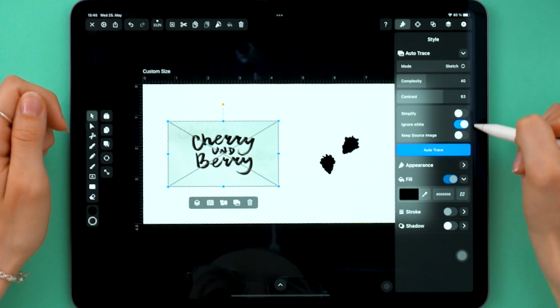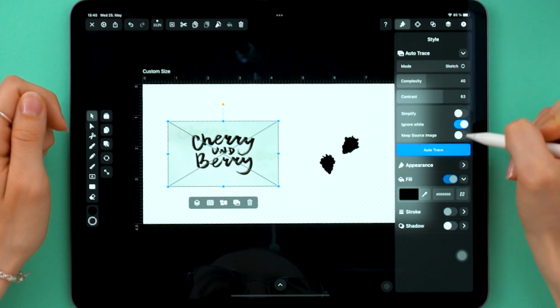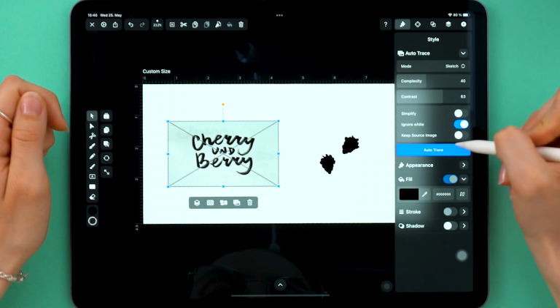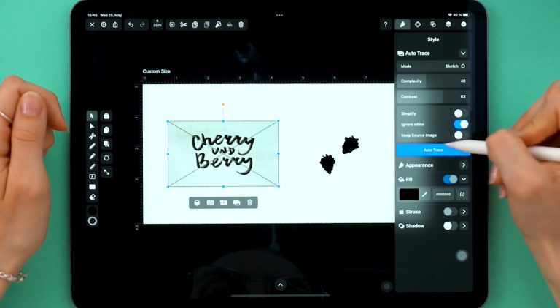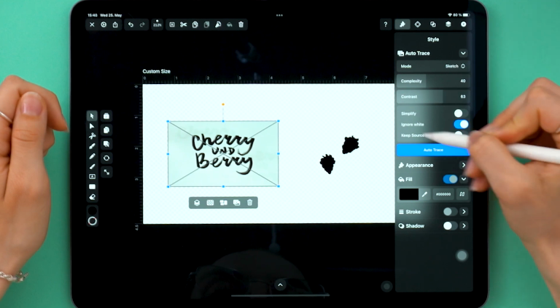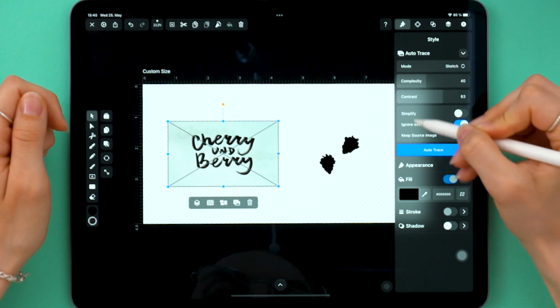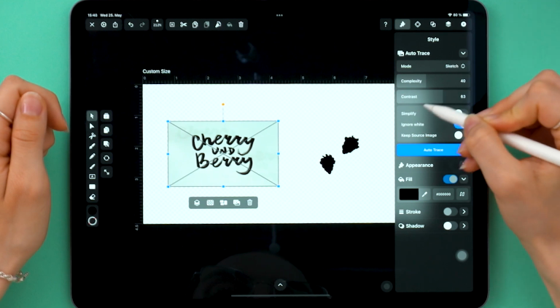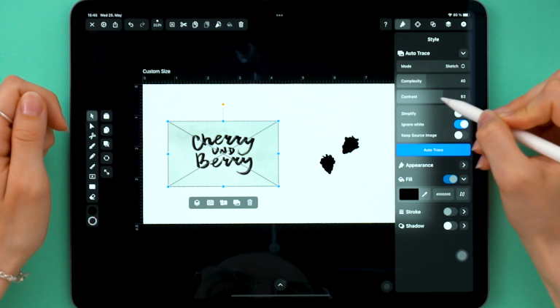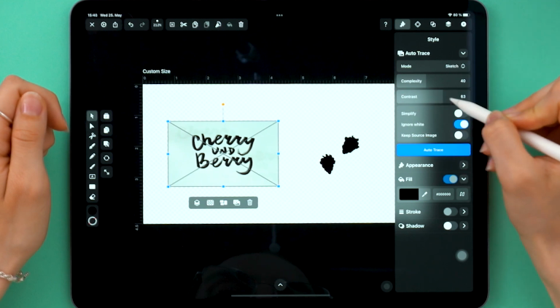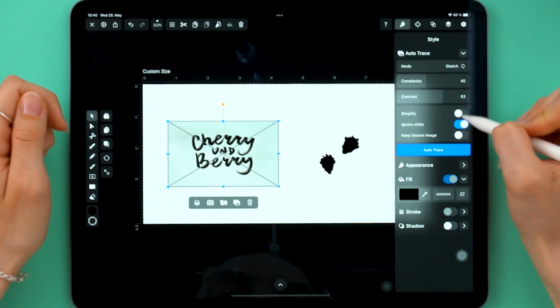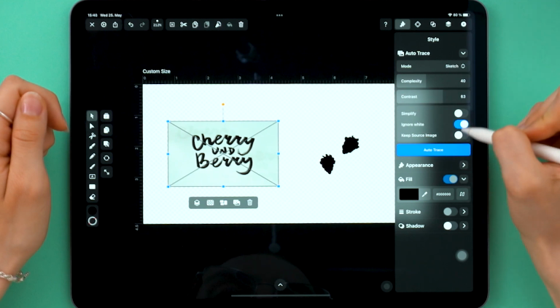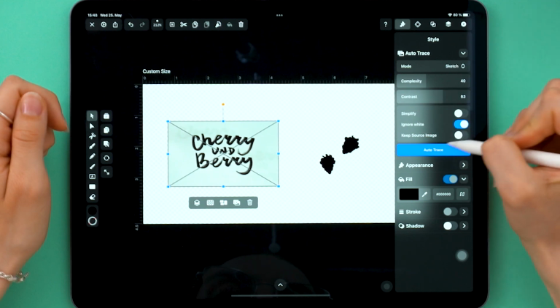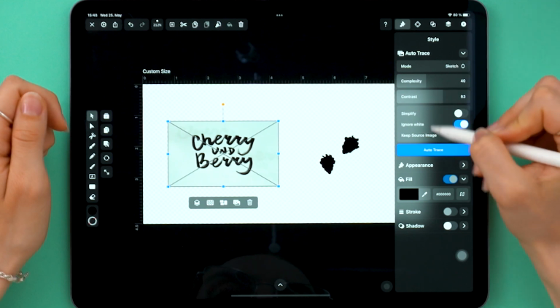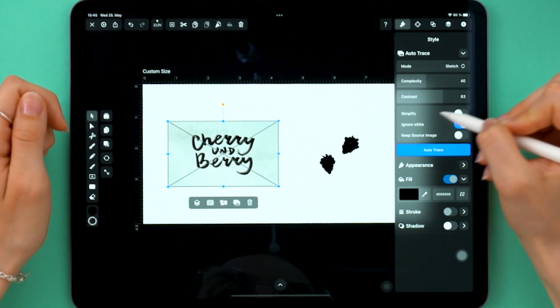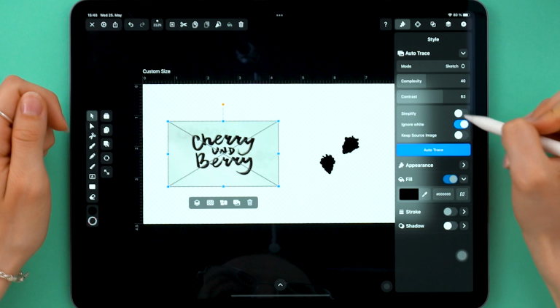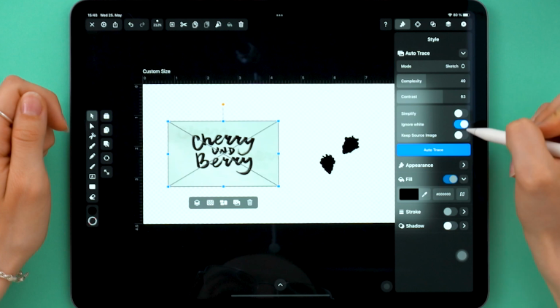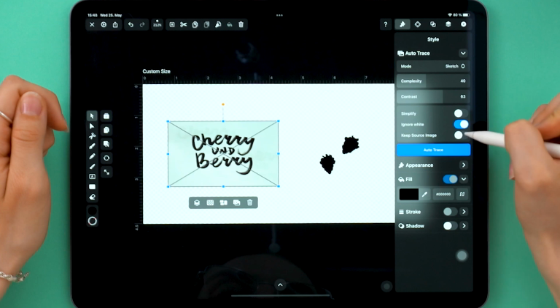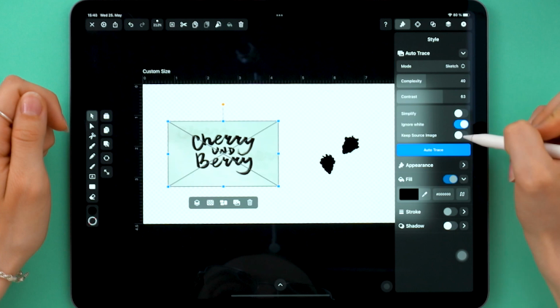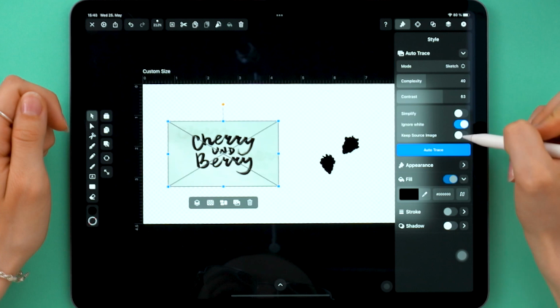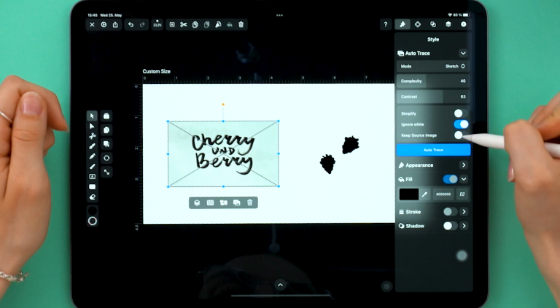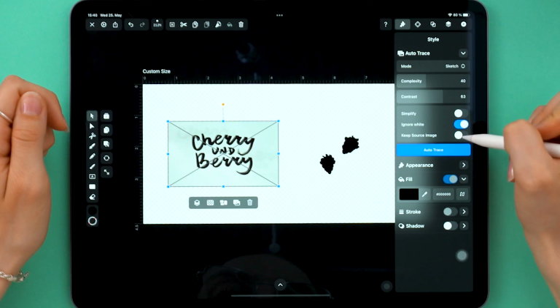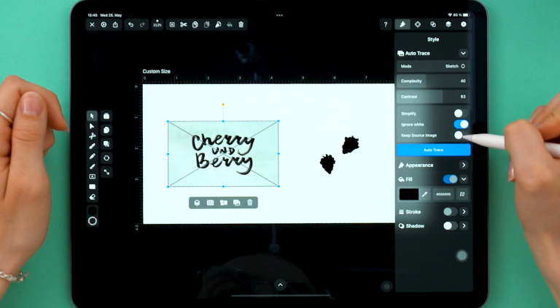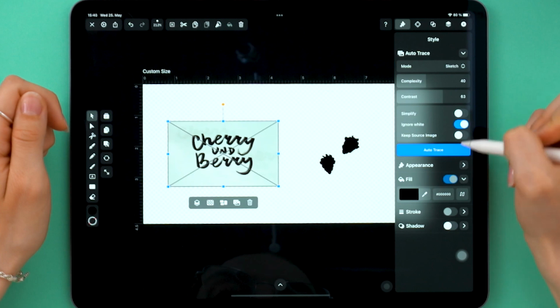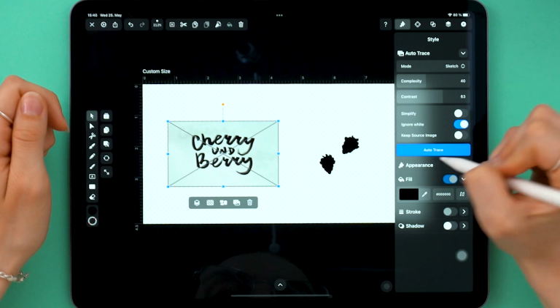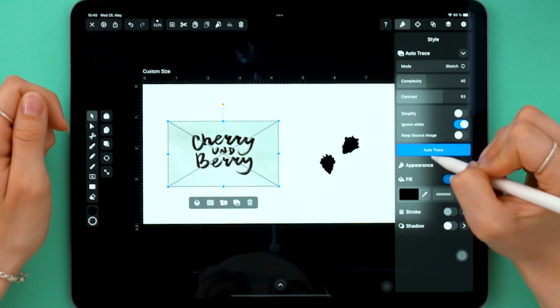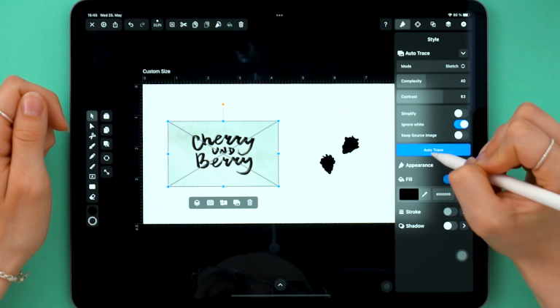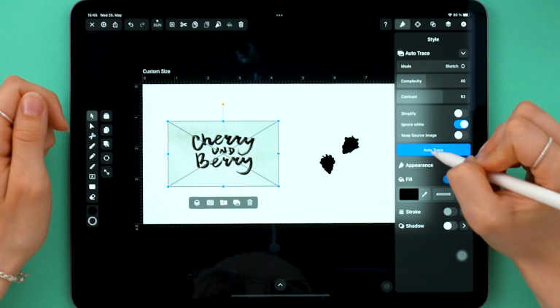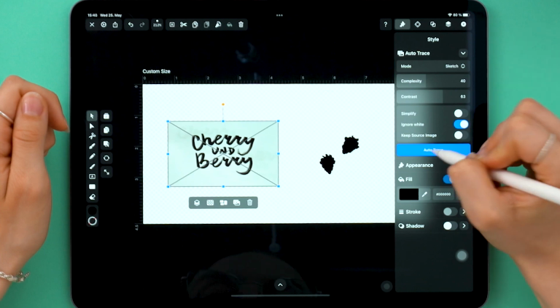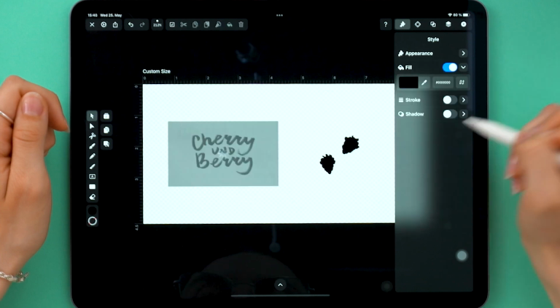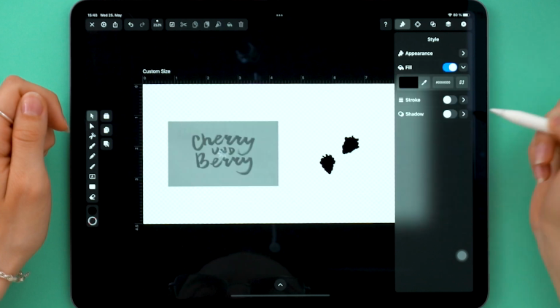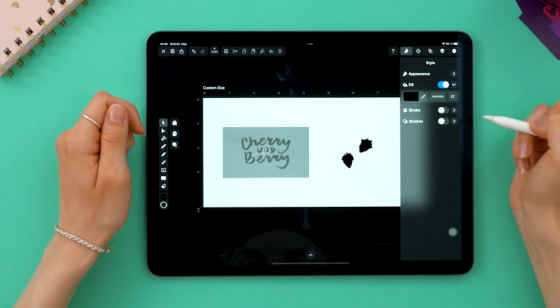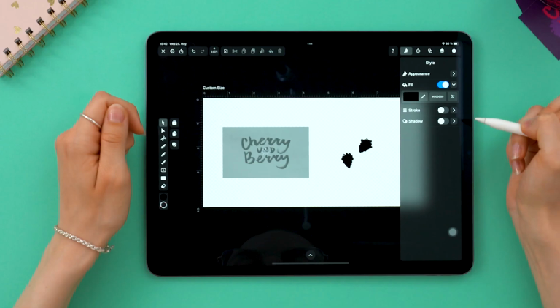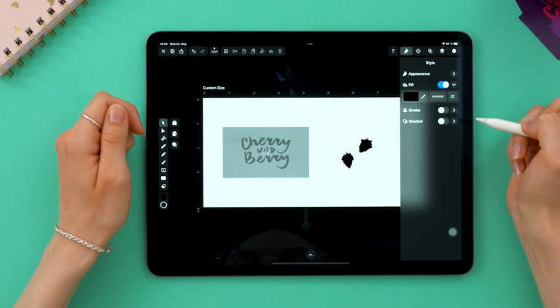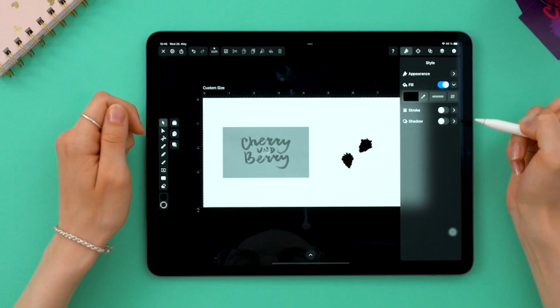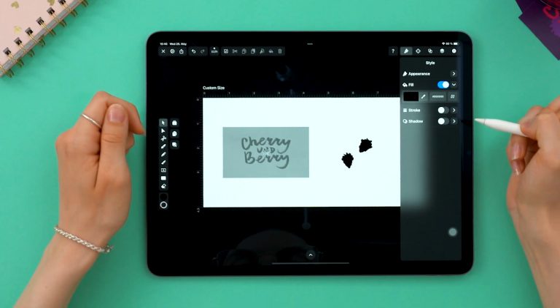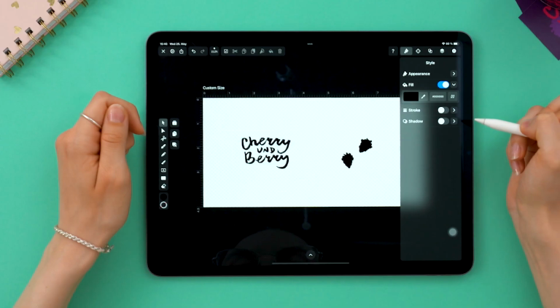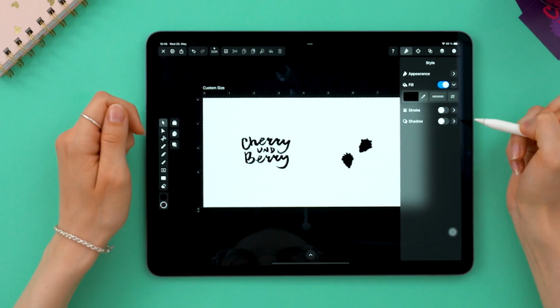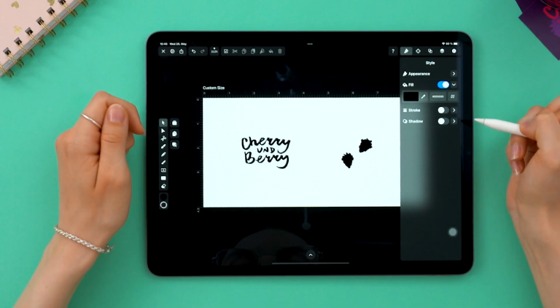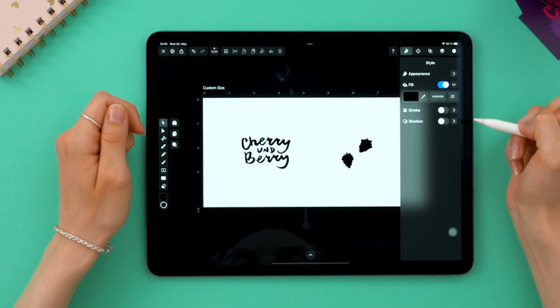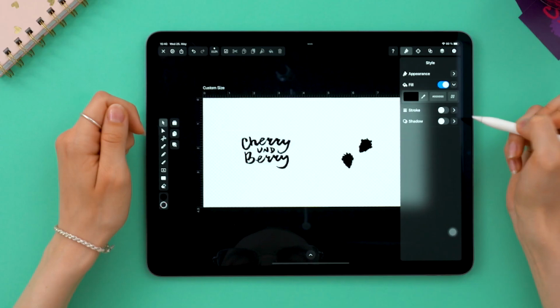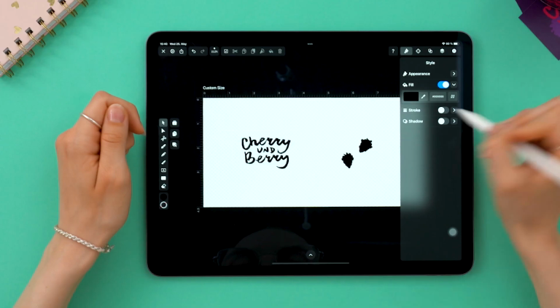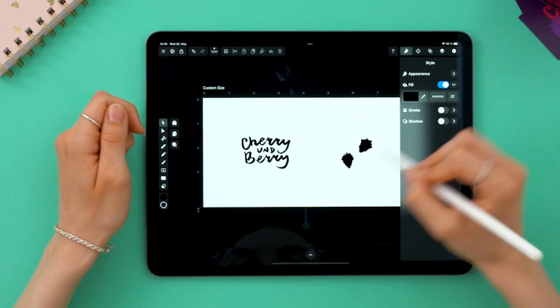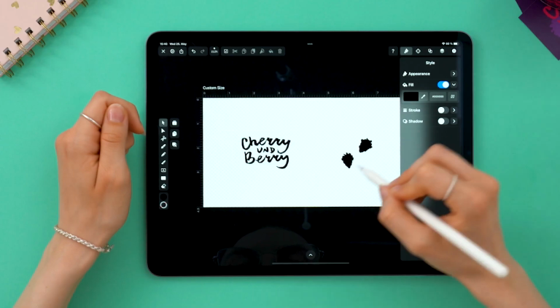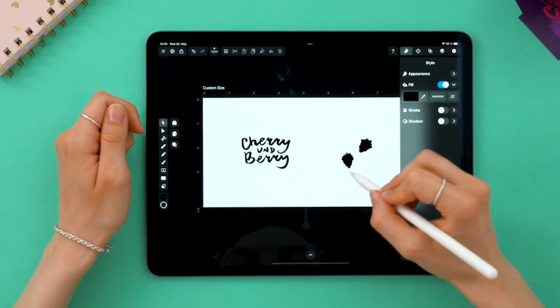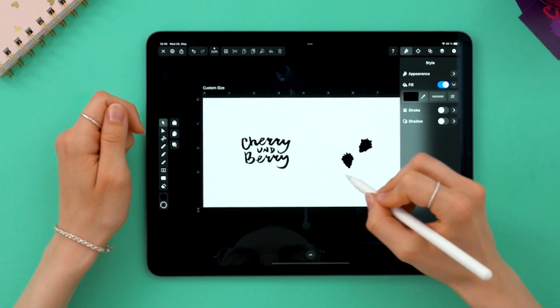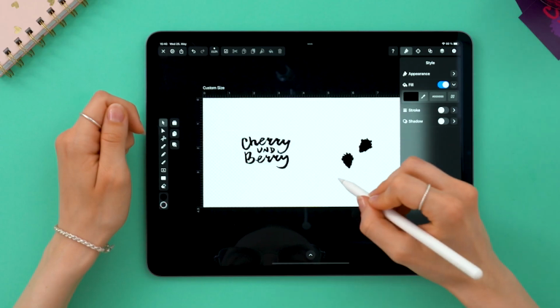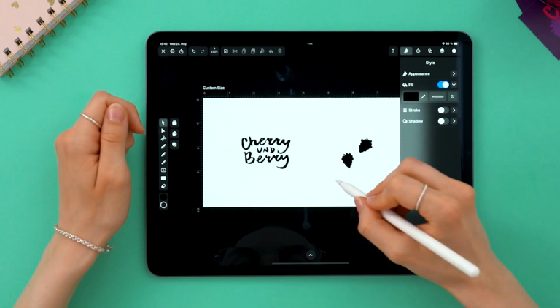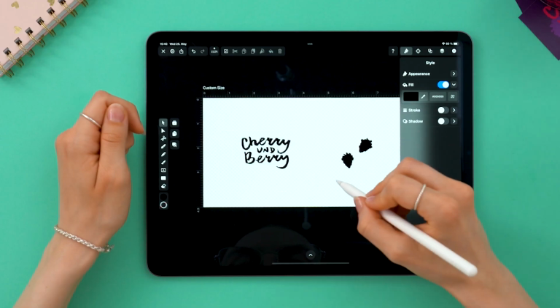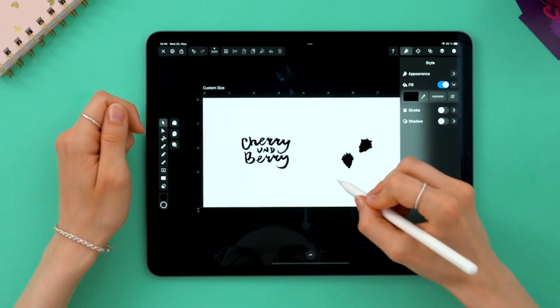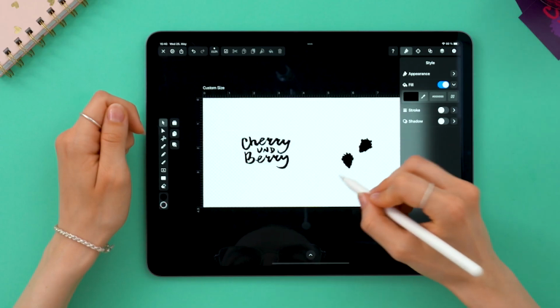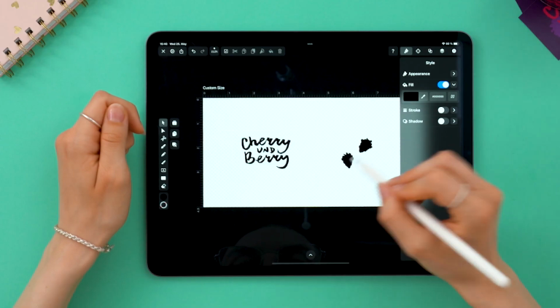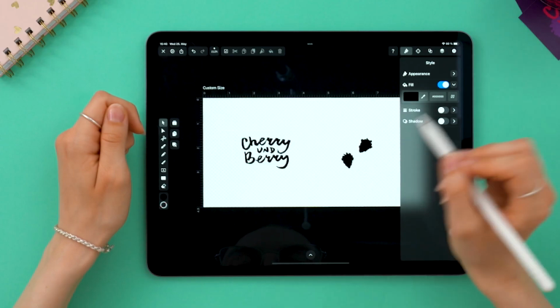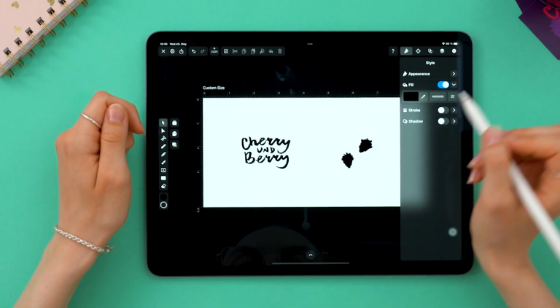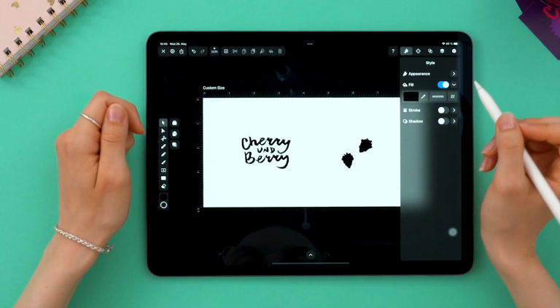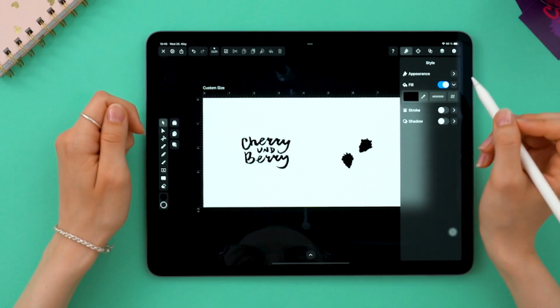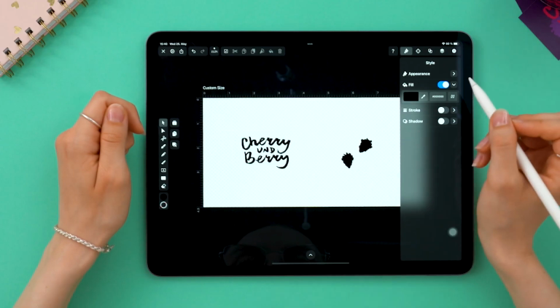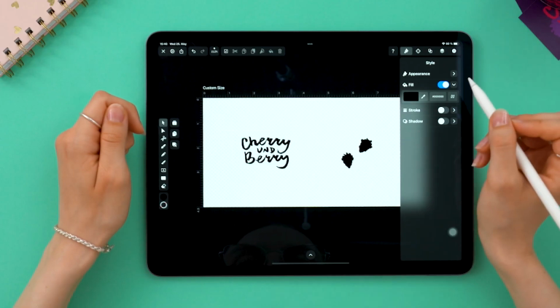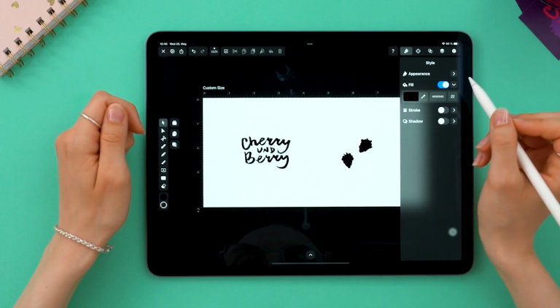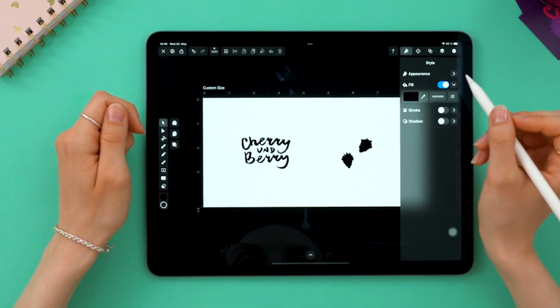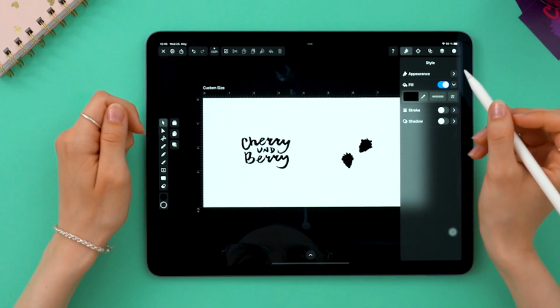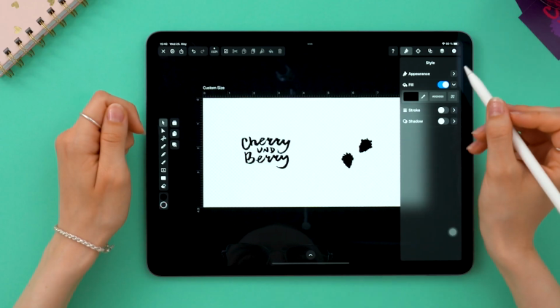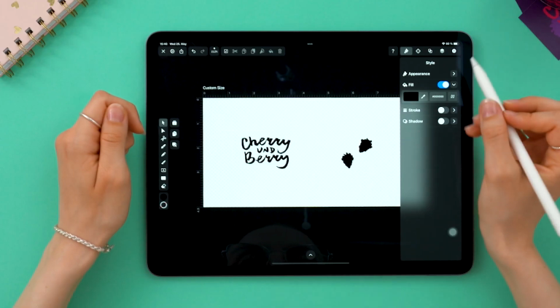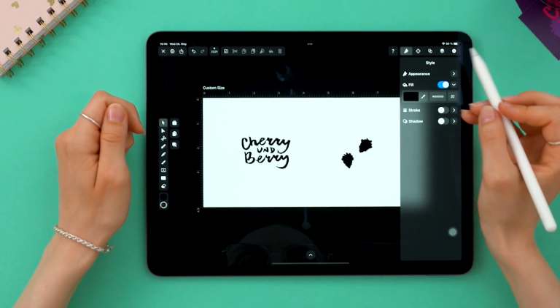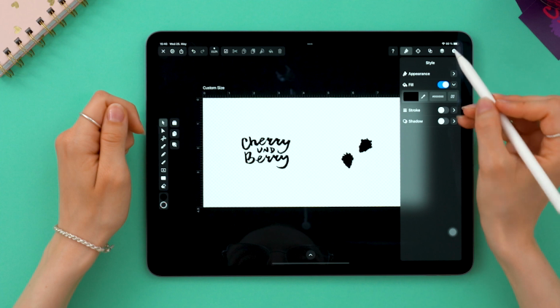For the lettering, keep the same options and hit autotrace. You can see everything is cut out — there's one group. Amazing!